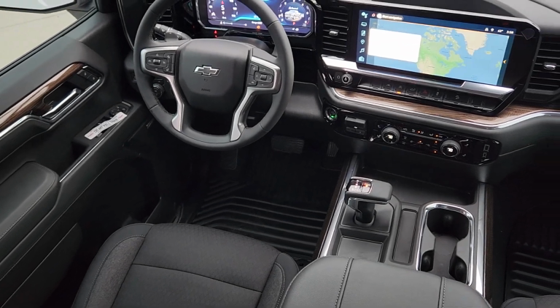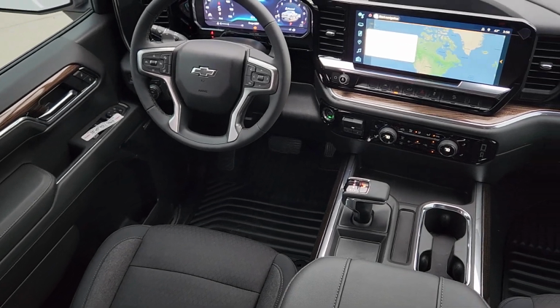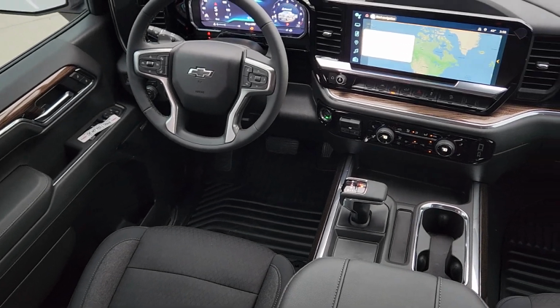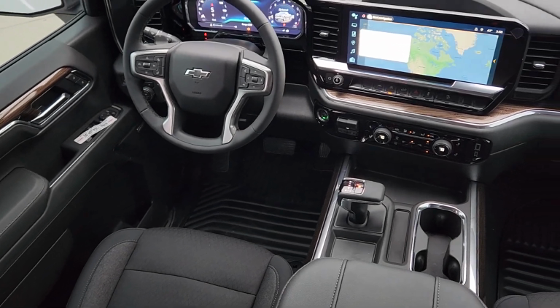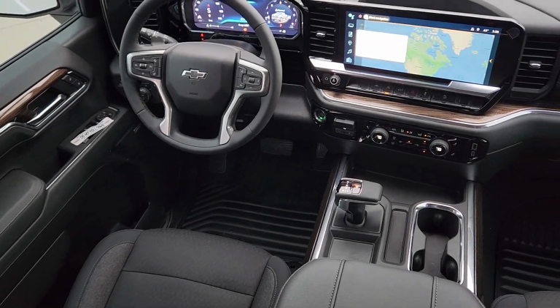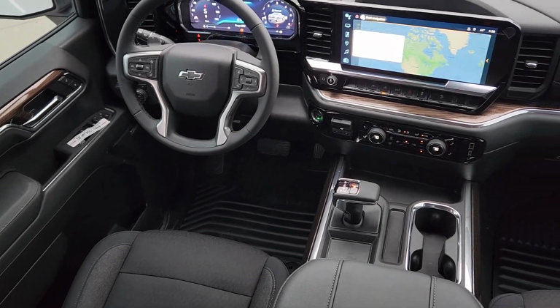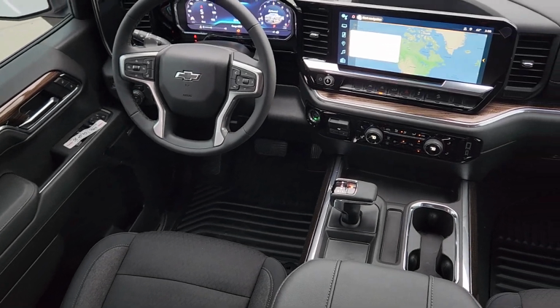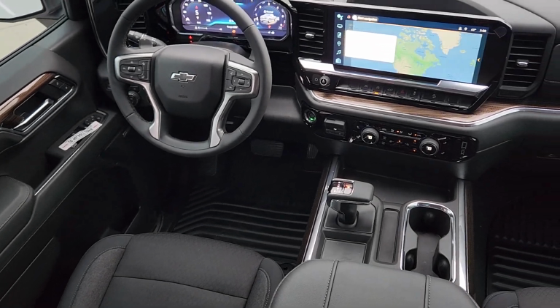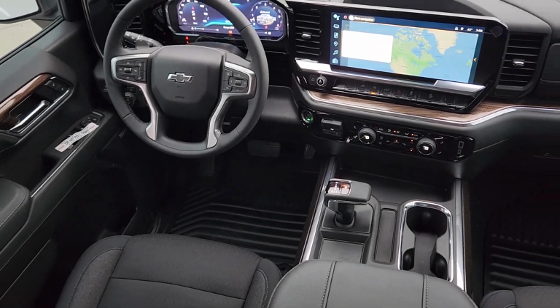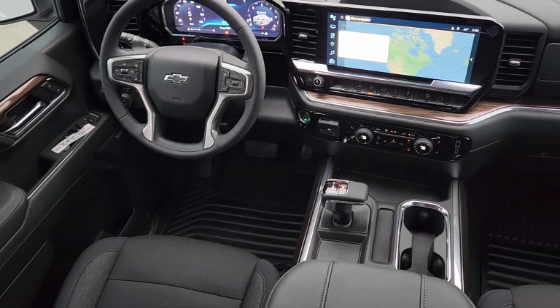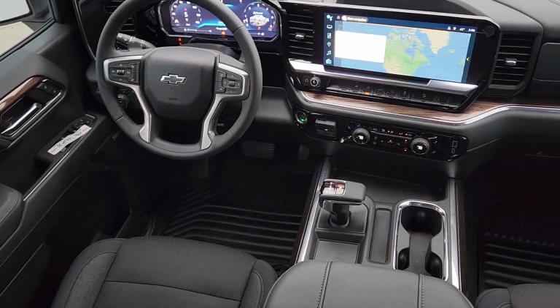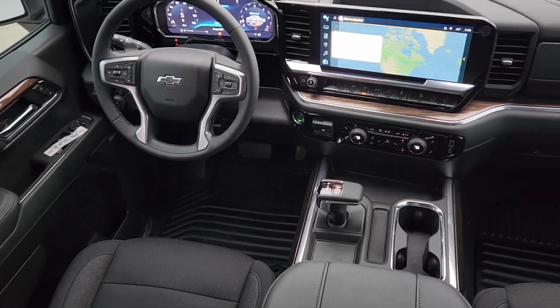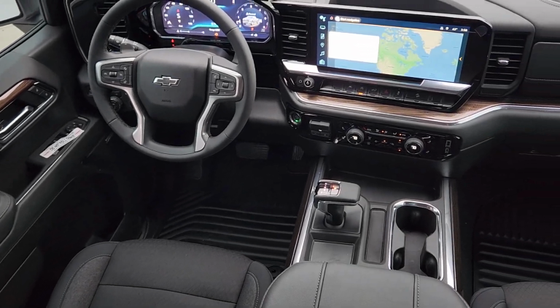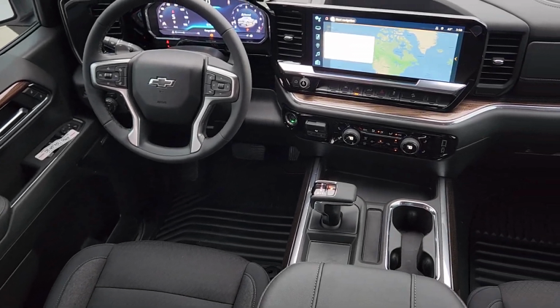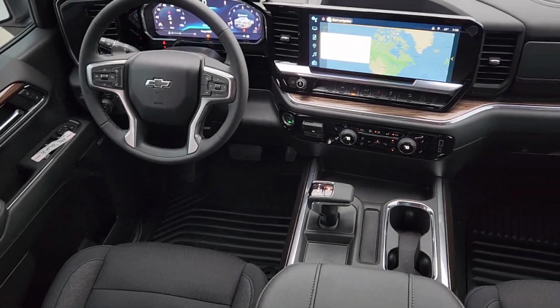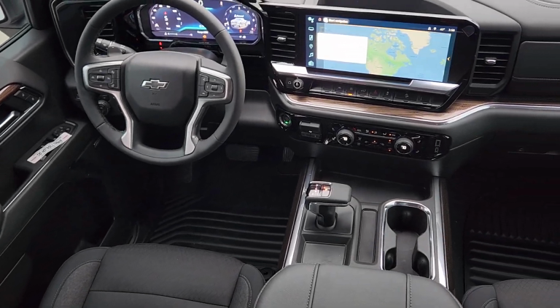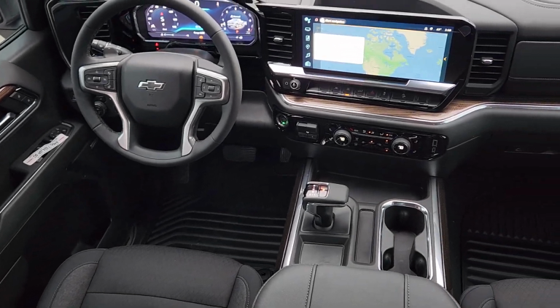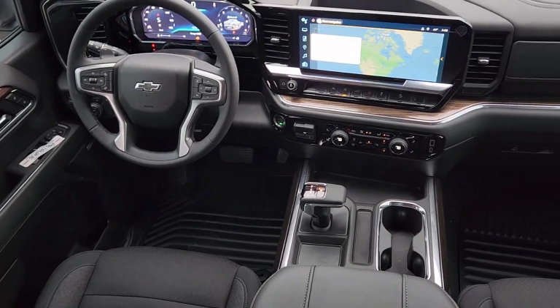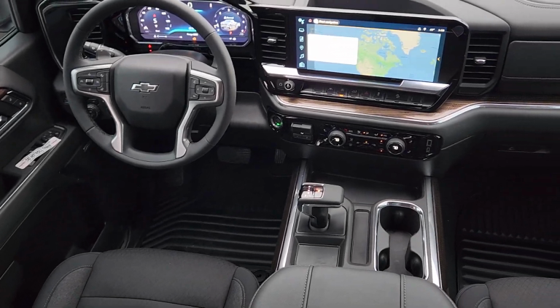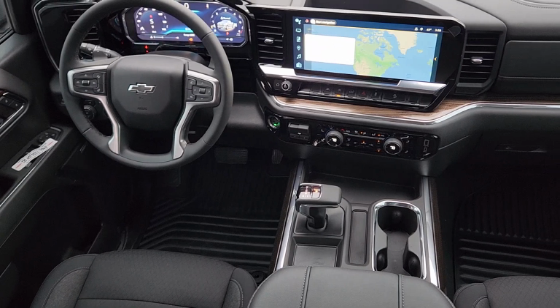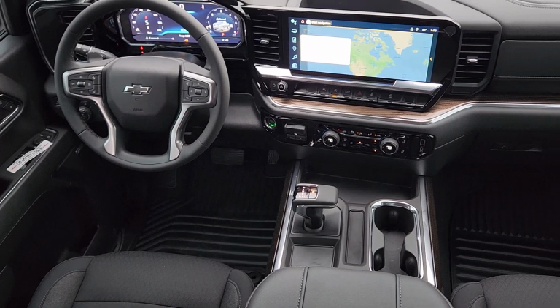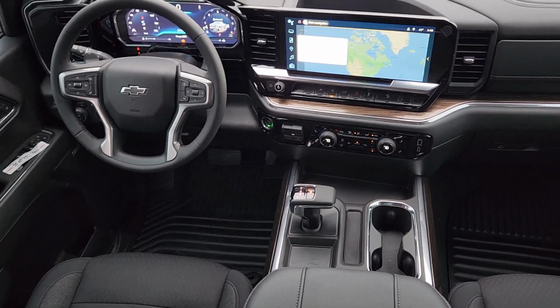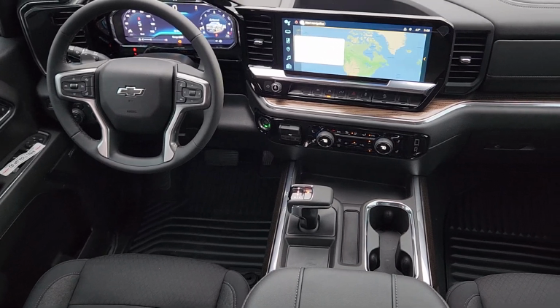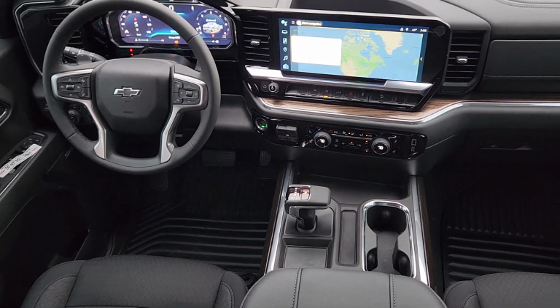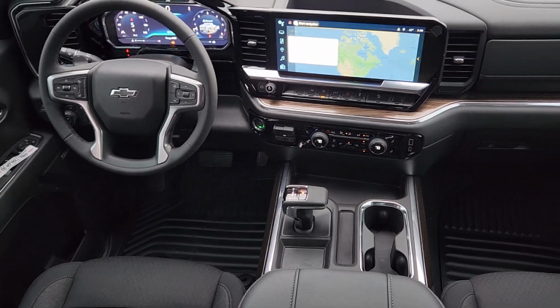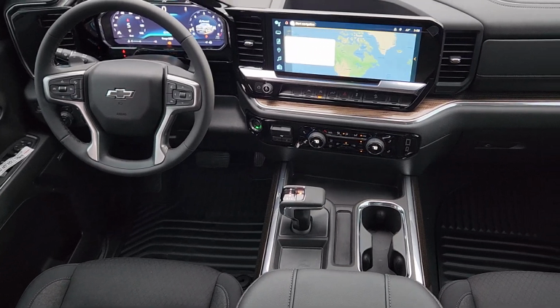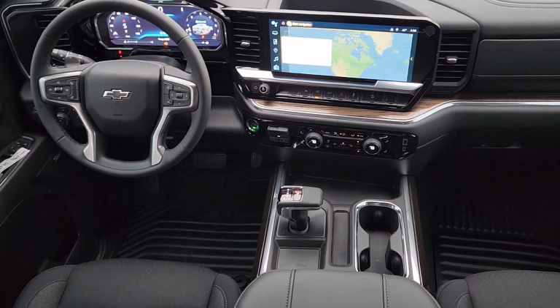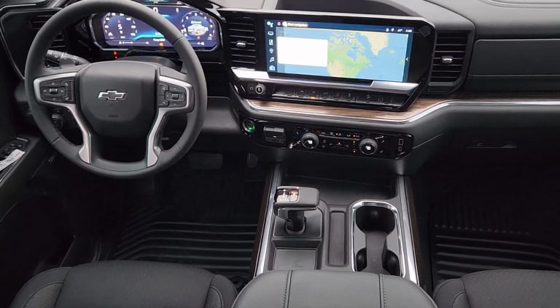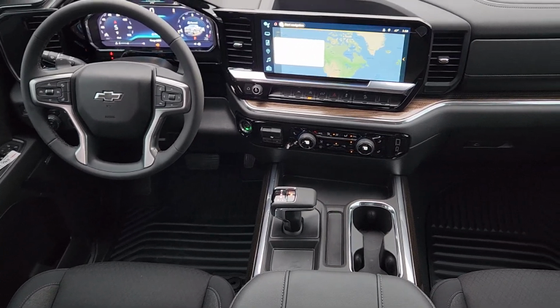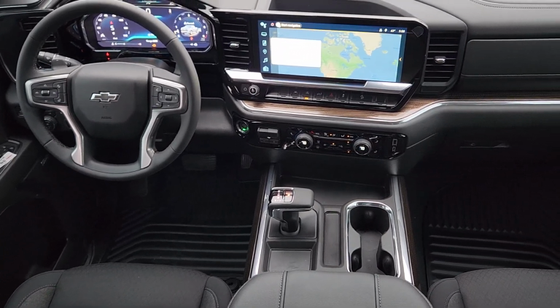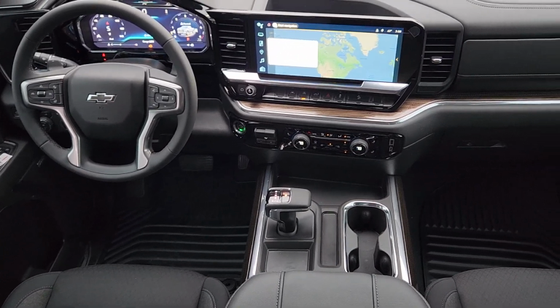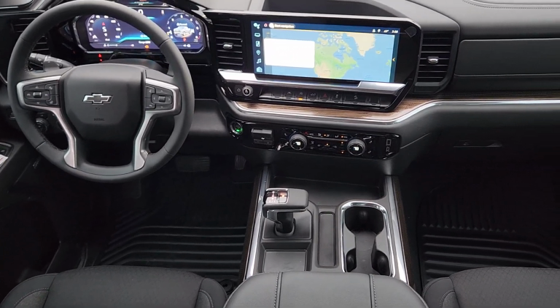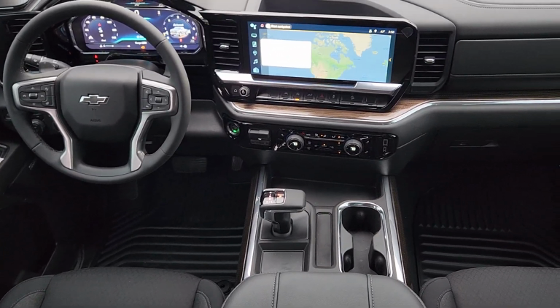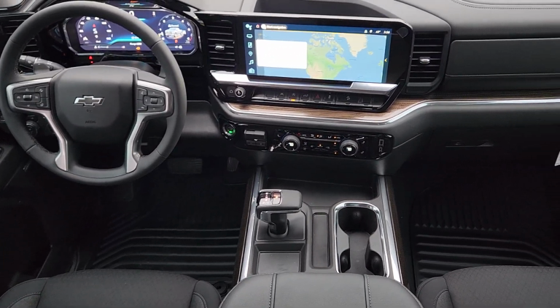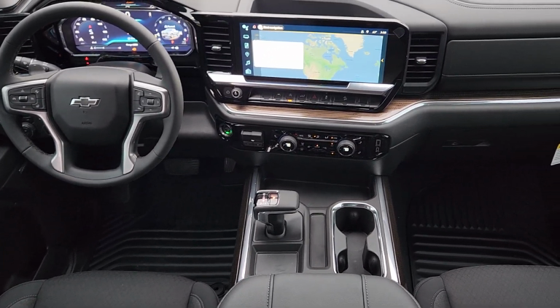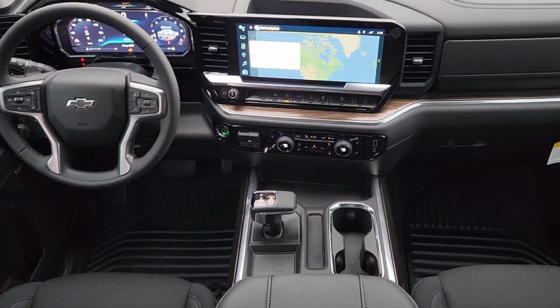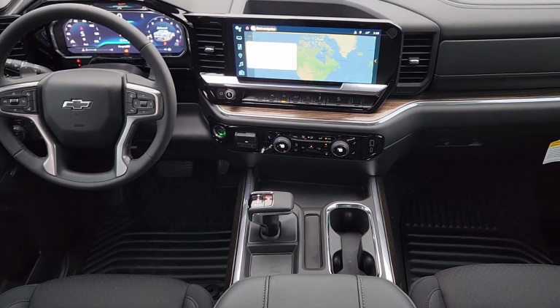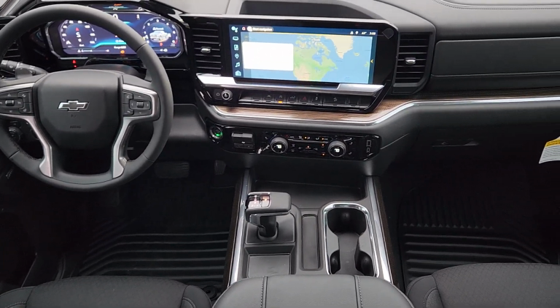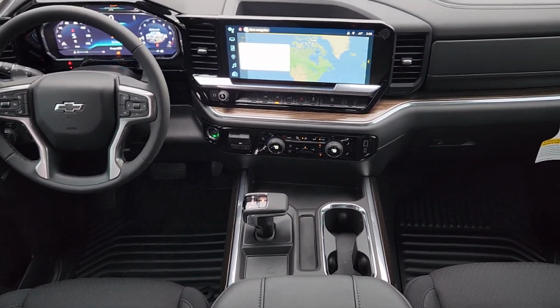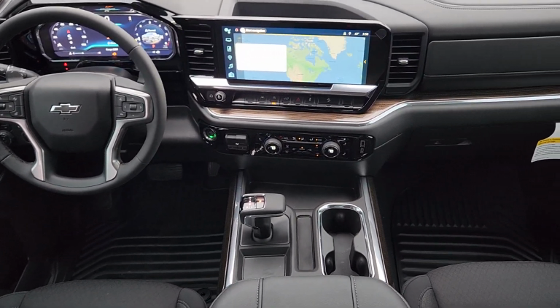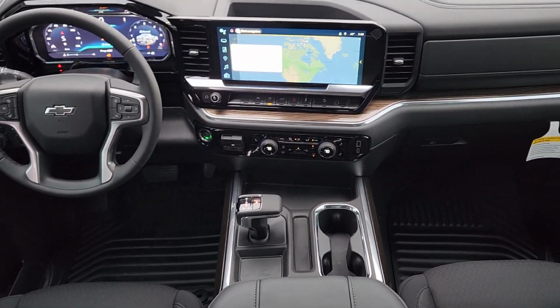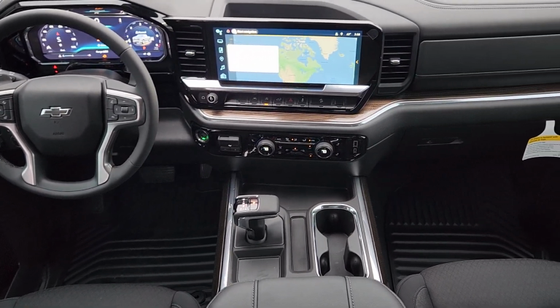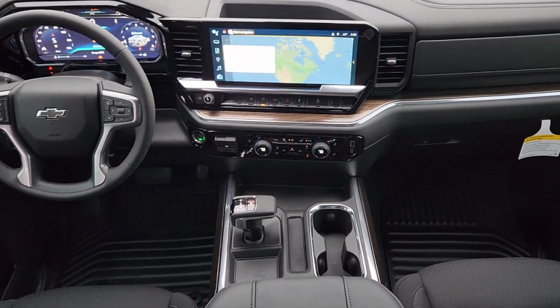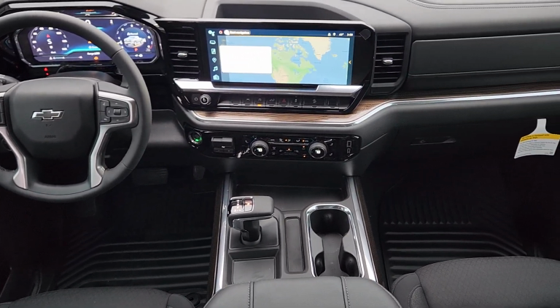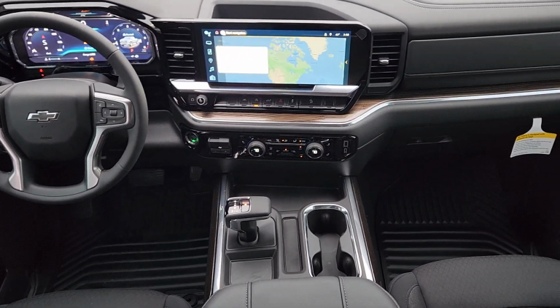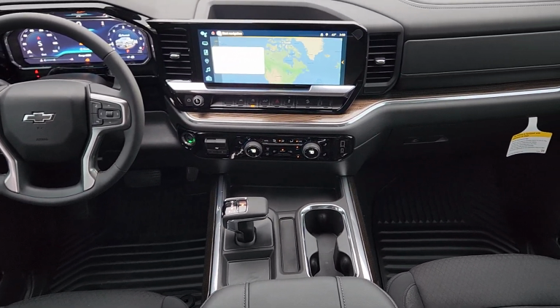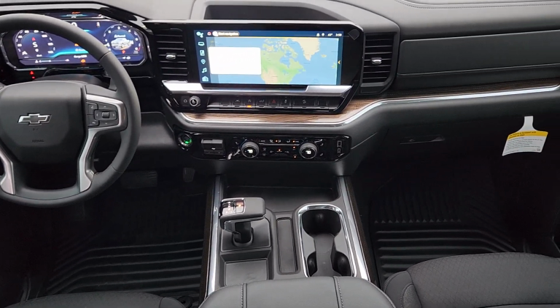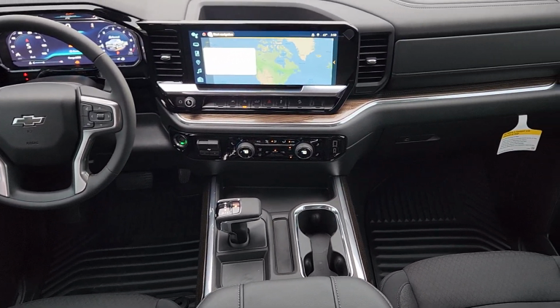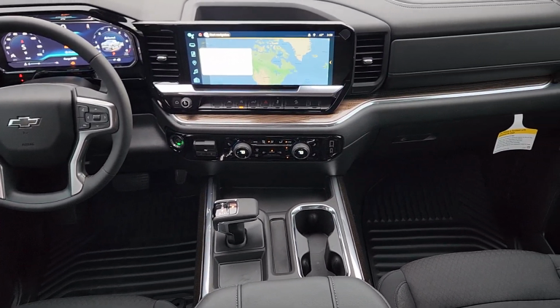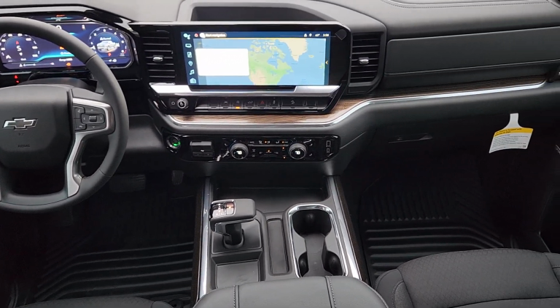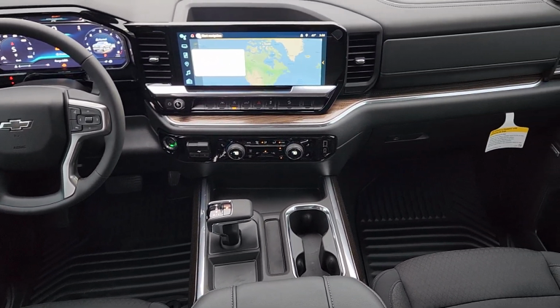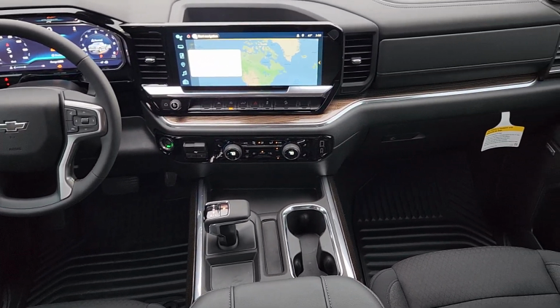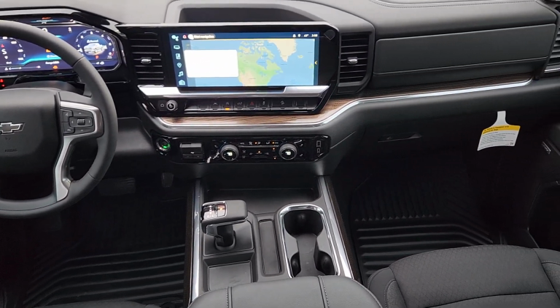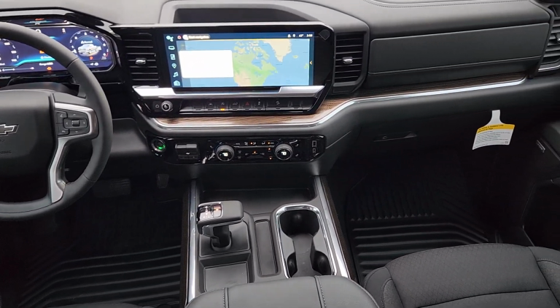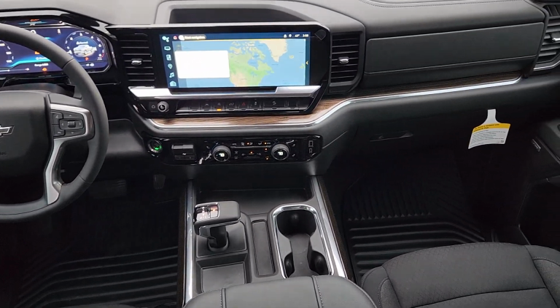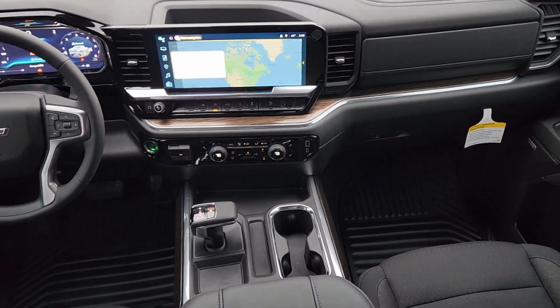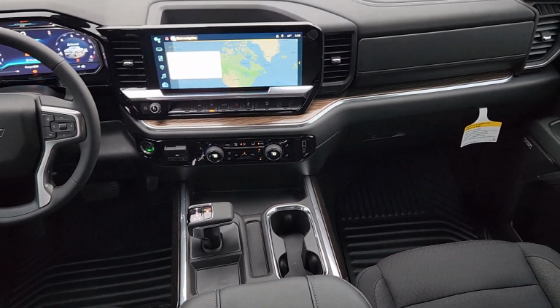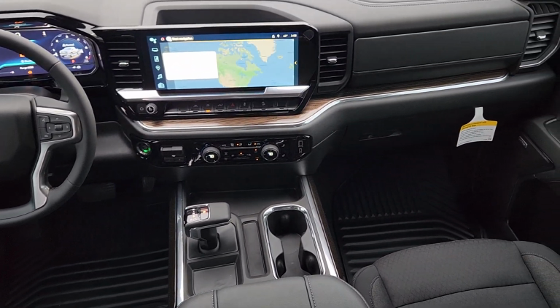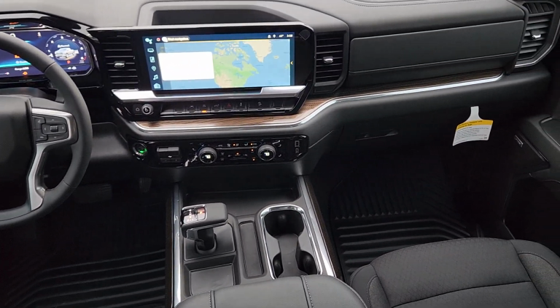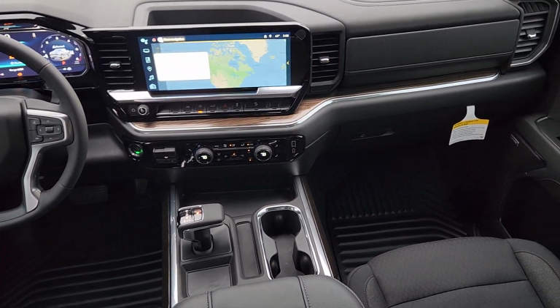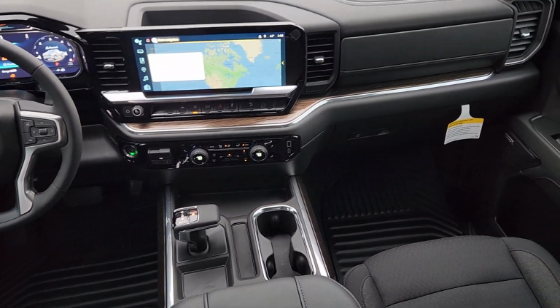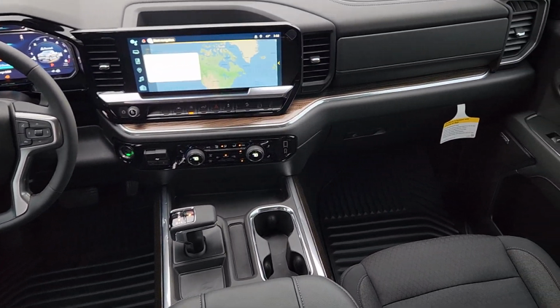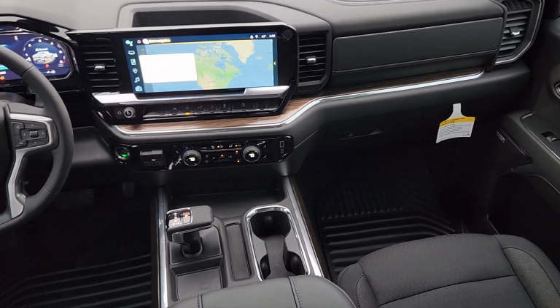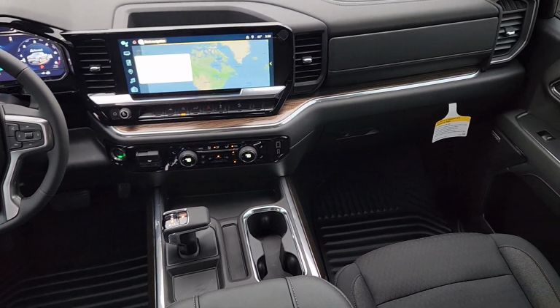Fog lamps, satellite radio — everyone loves the strong silent type. Make a date with the Silverado 1500.